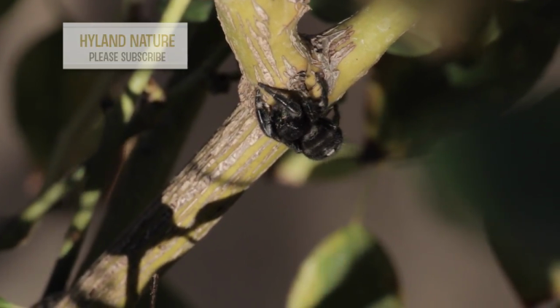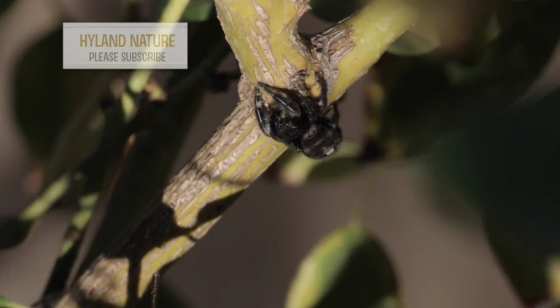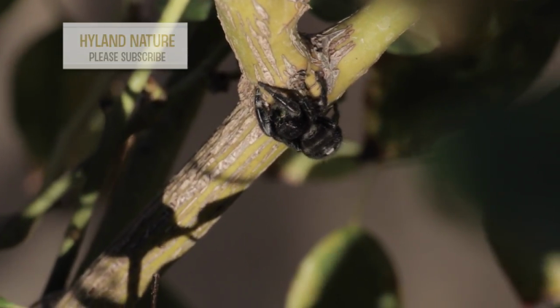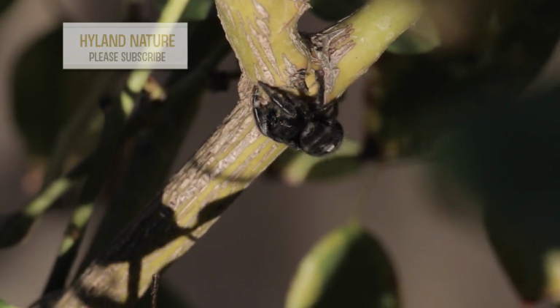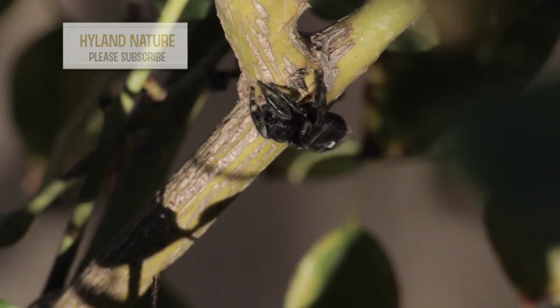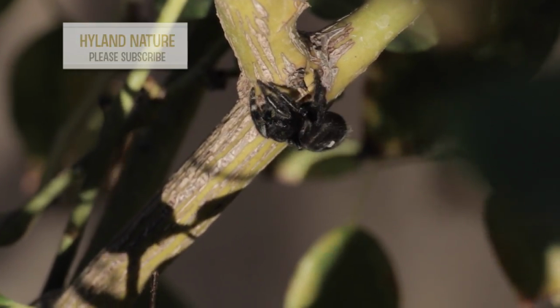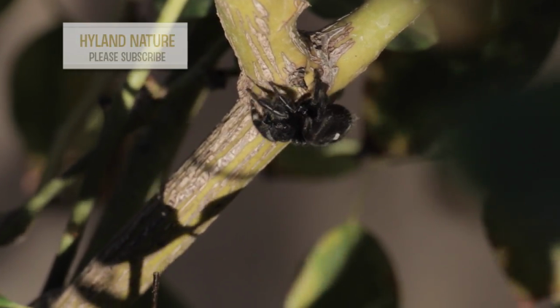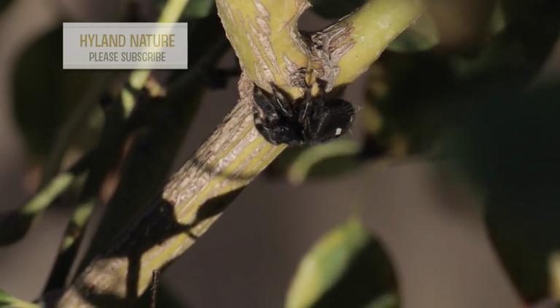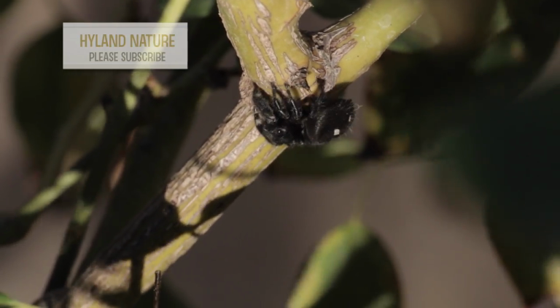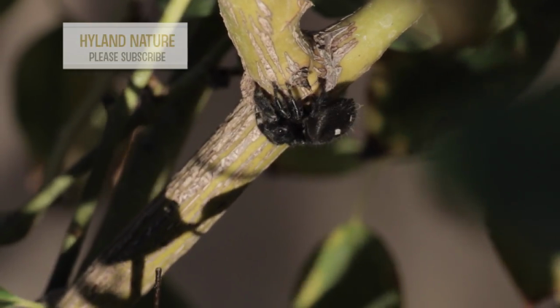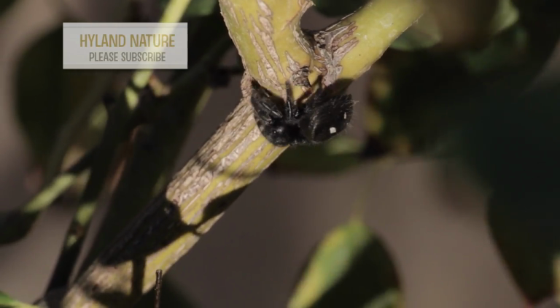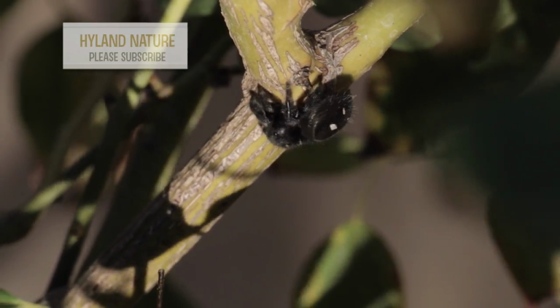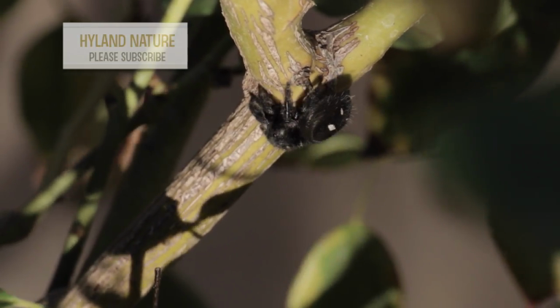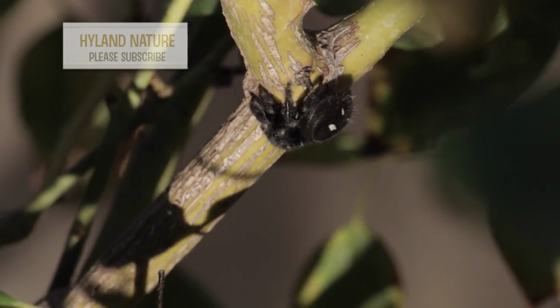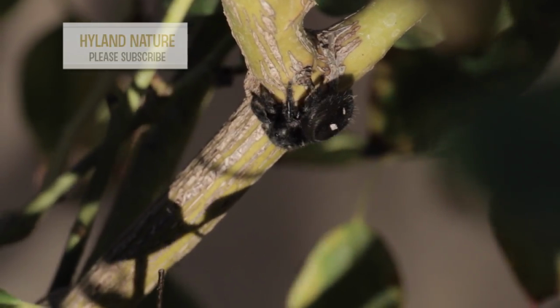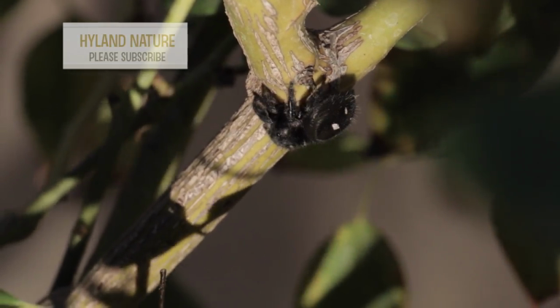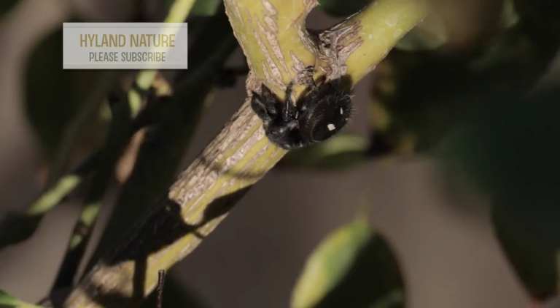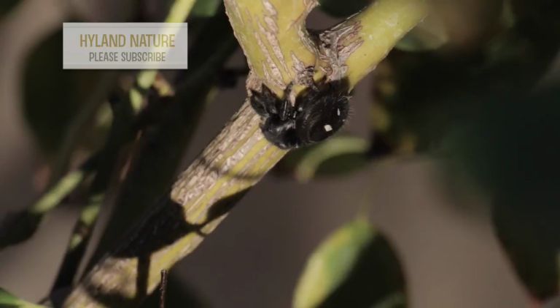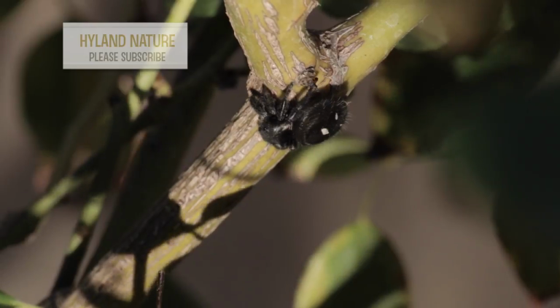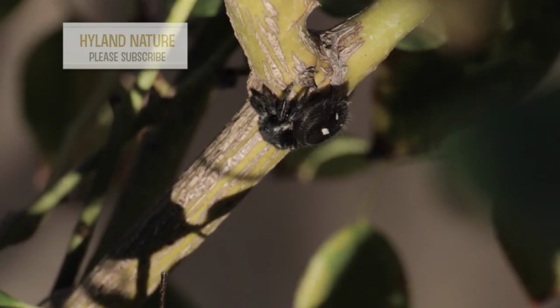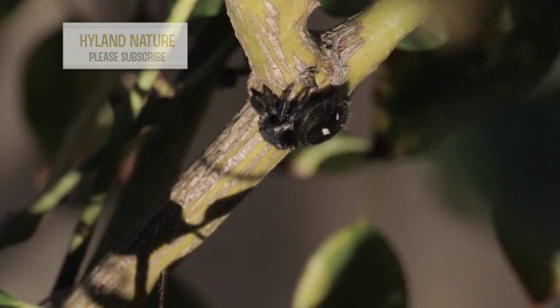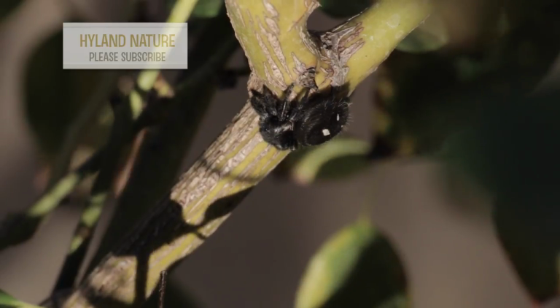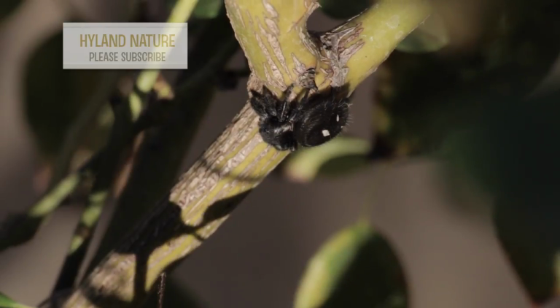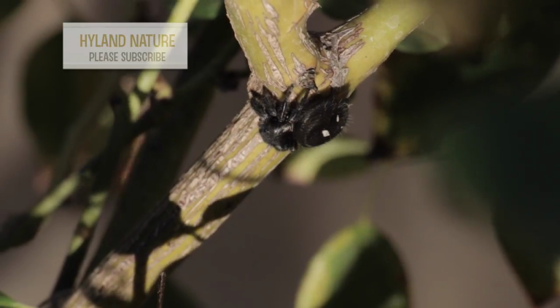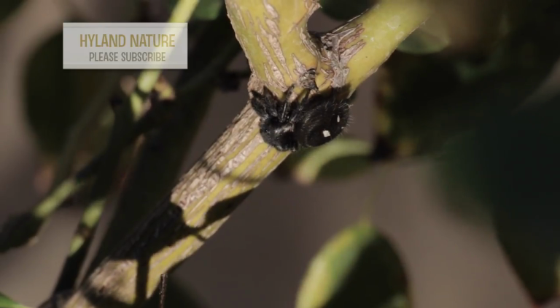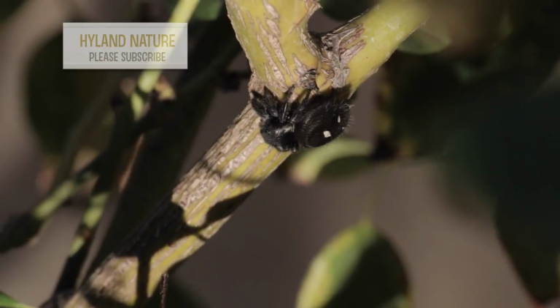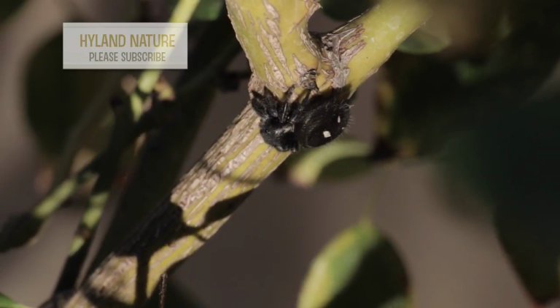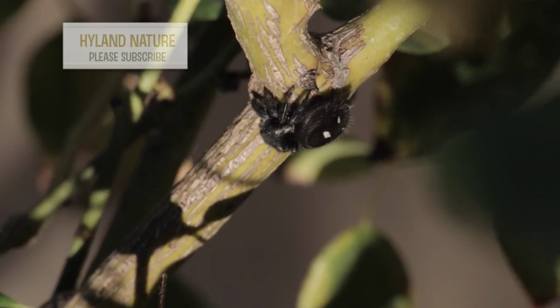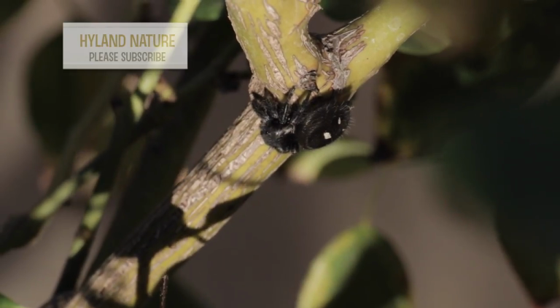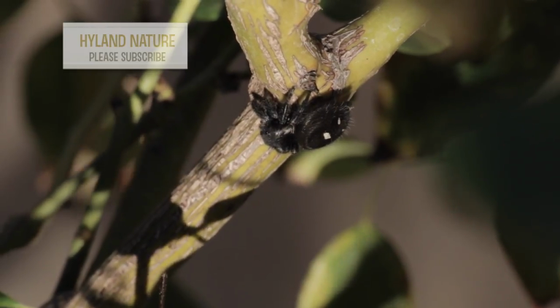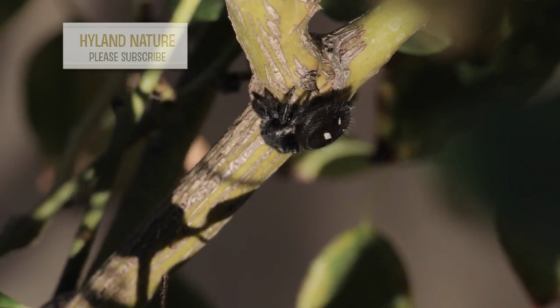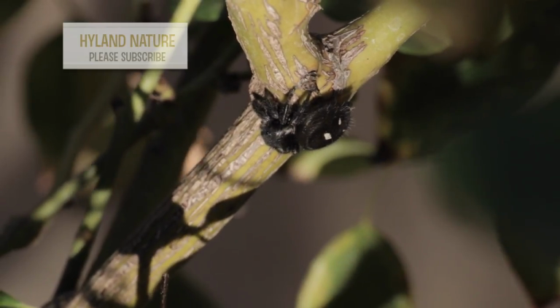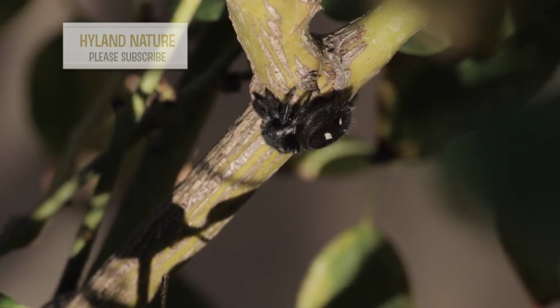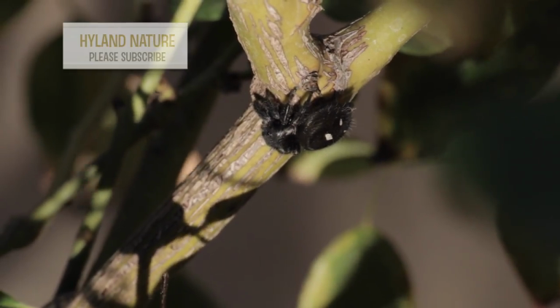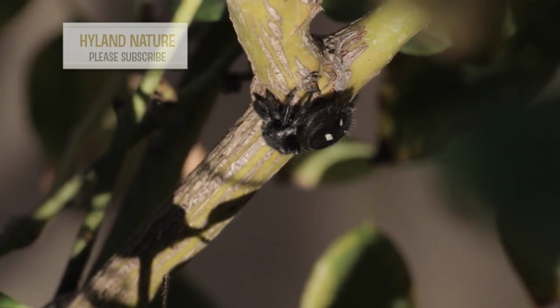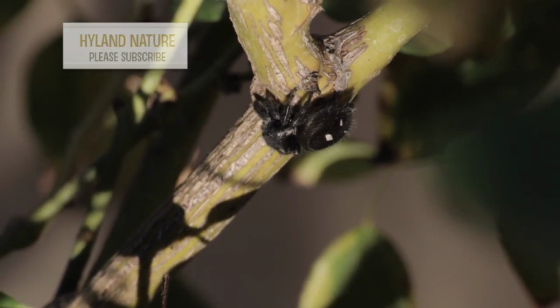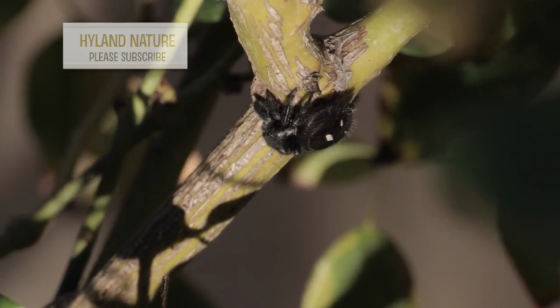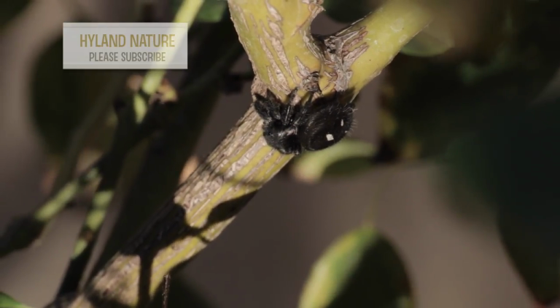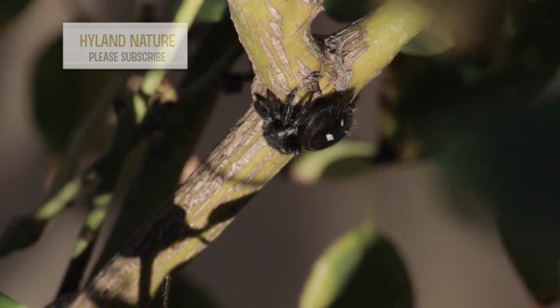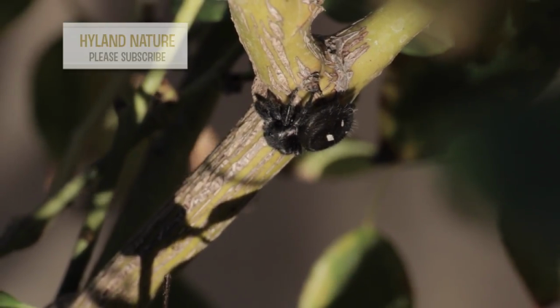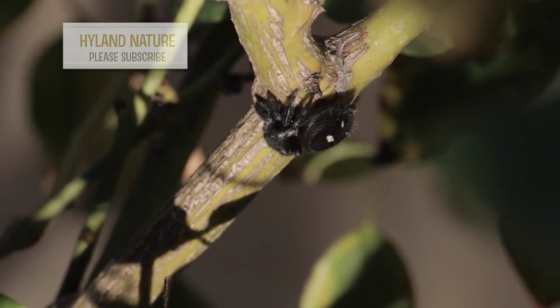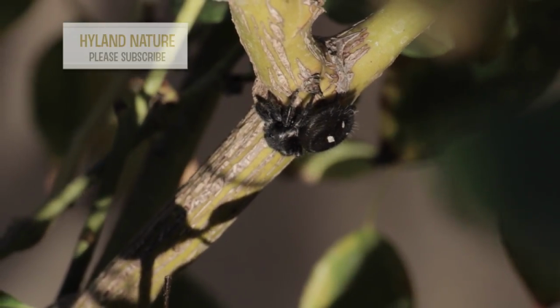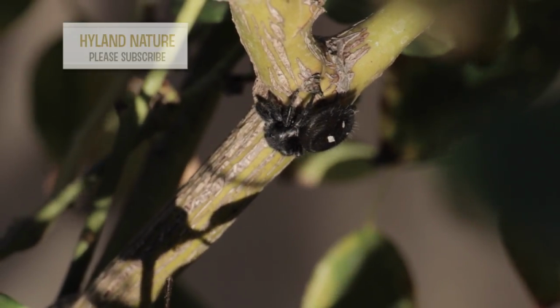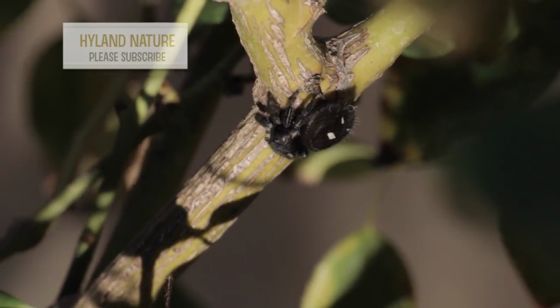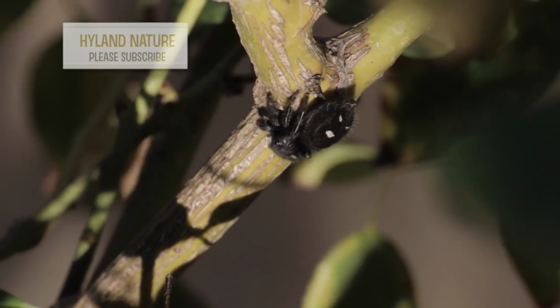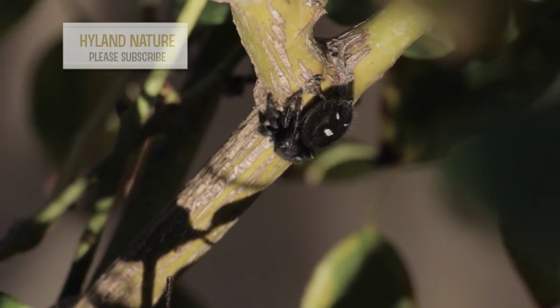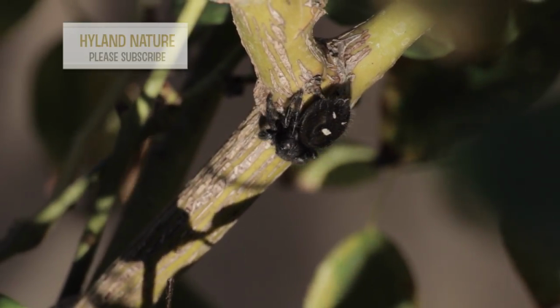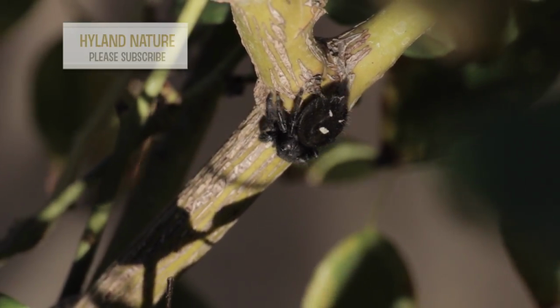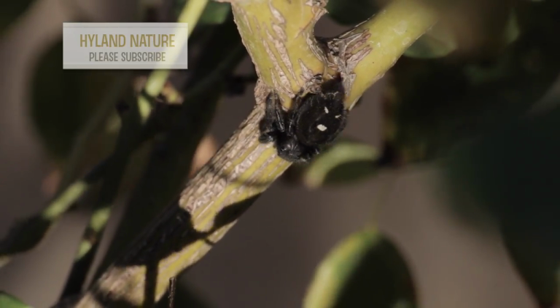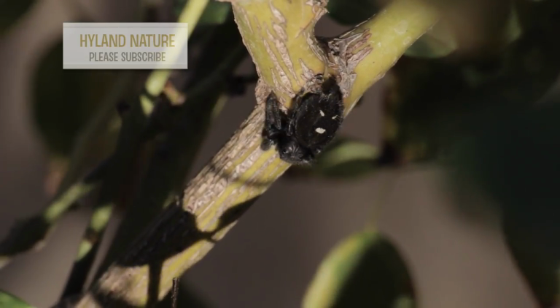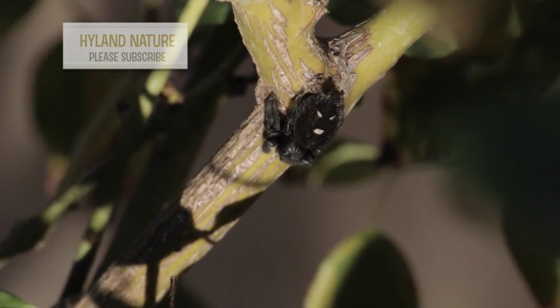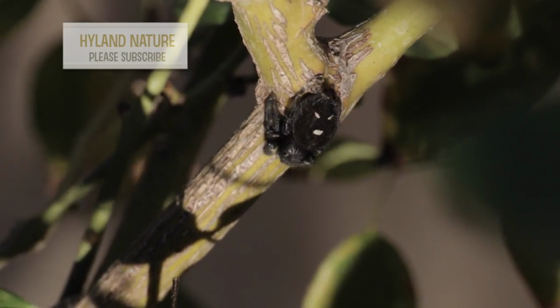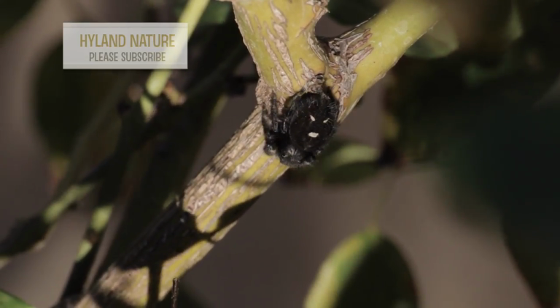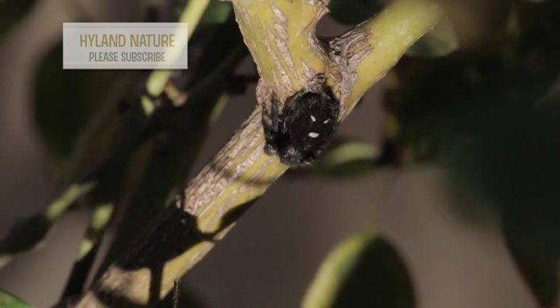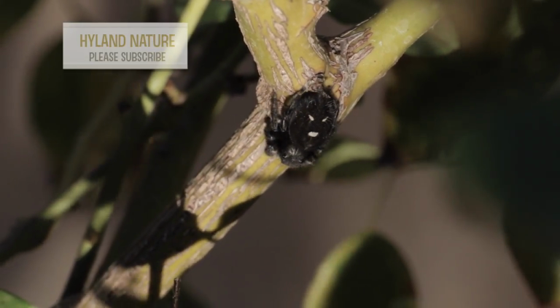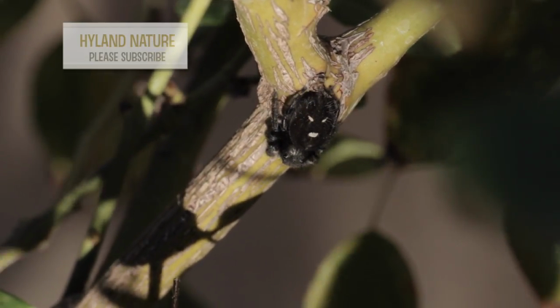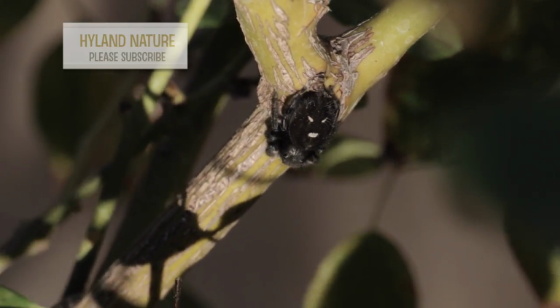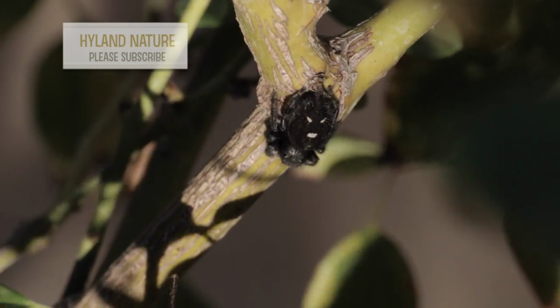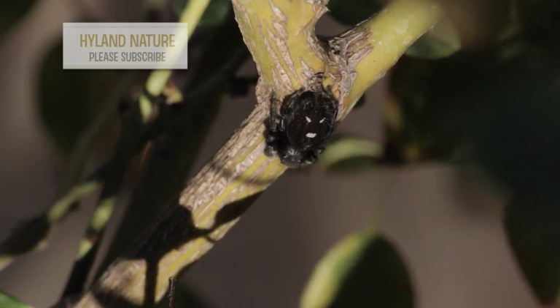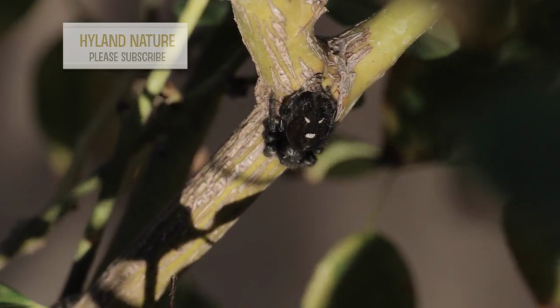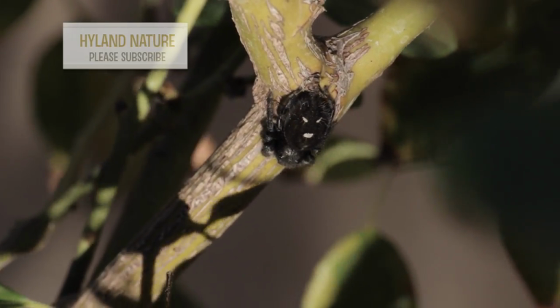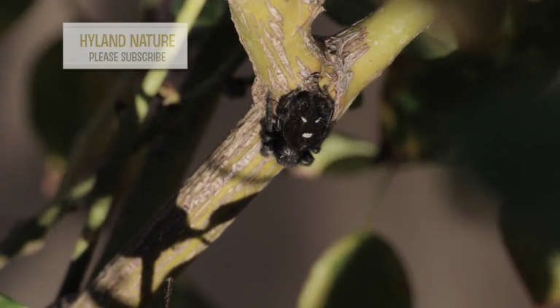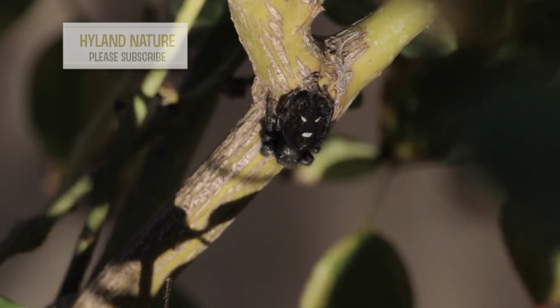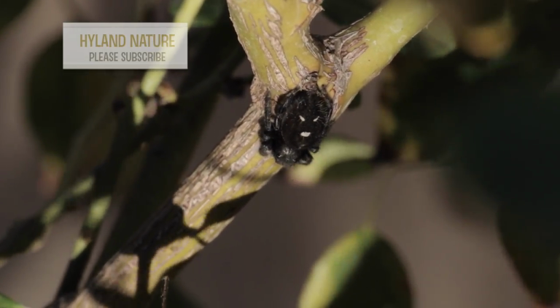Their spotted colors and stripes change as they age, from an orange tint during their juvenile years to white in their mature years.